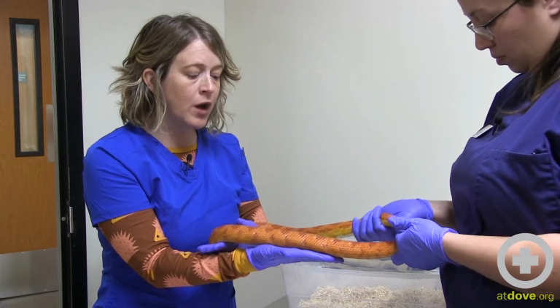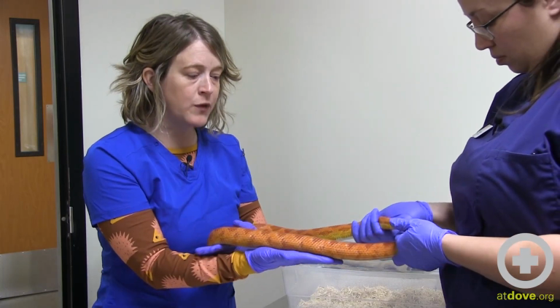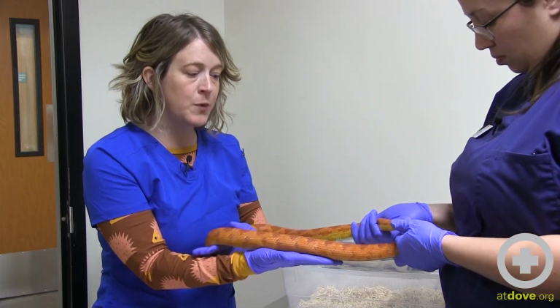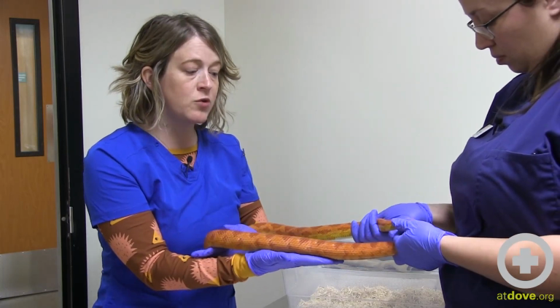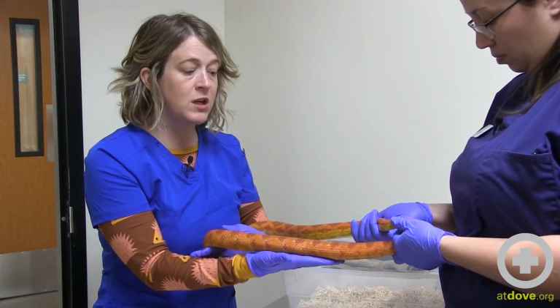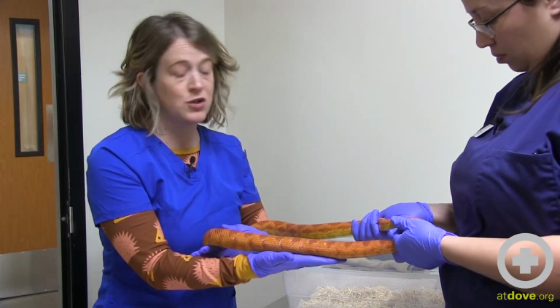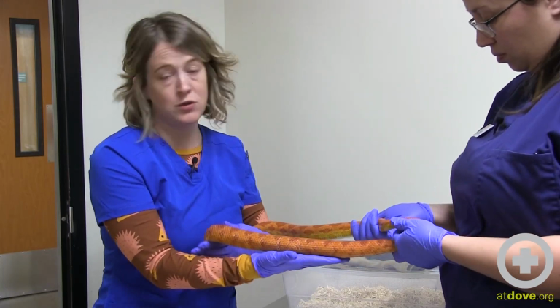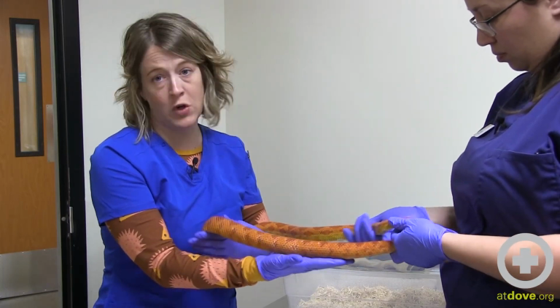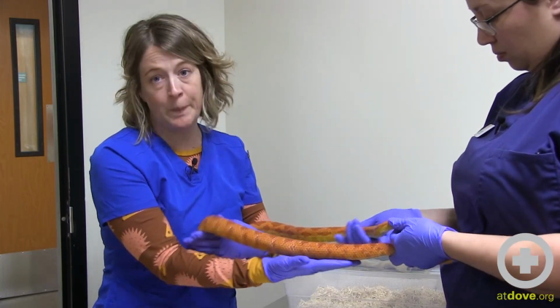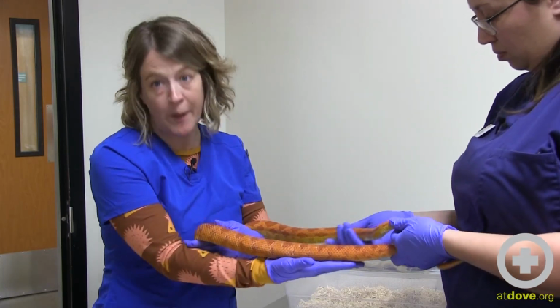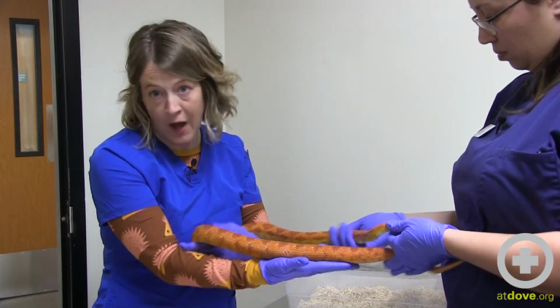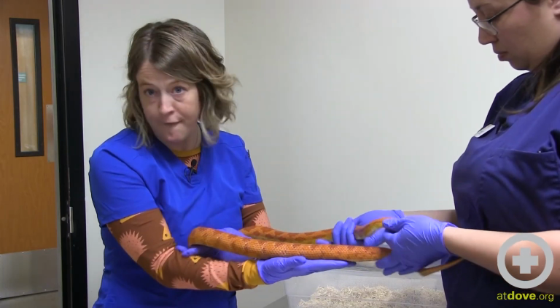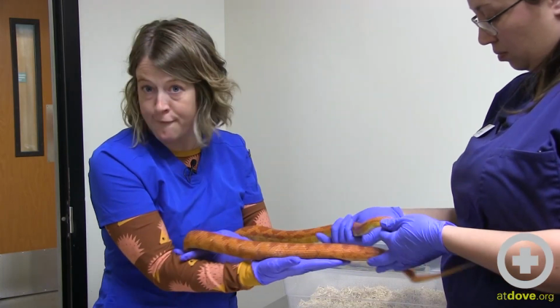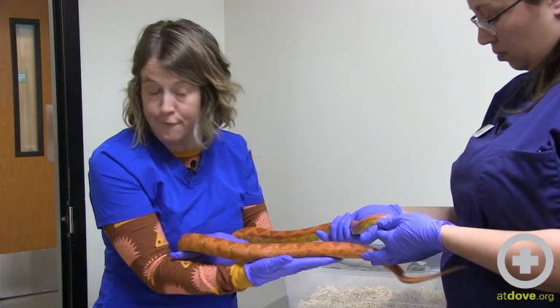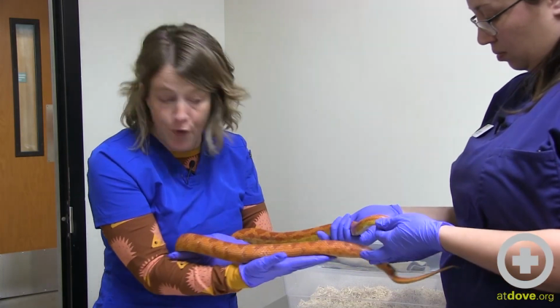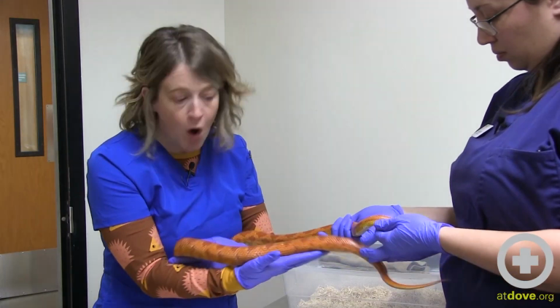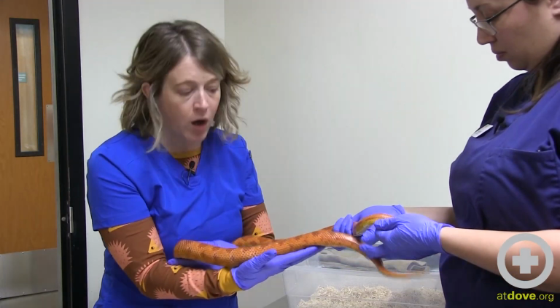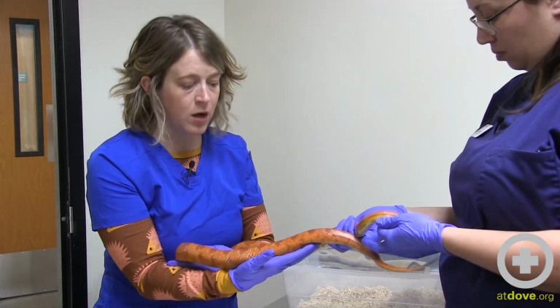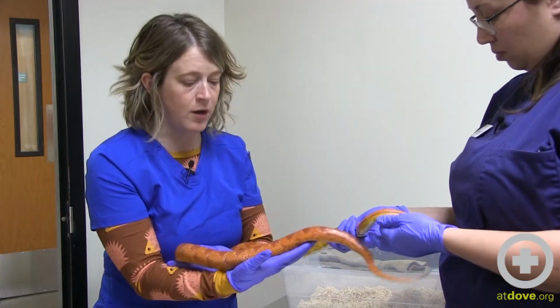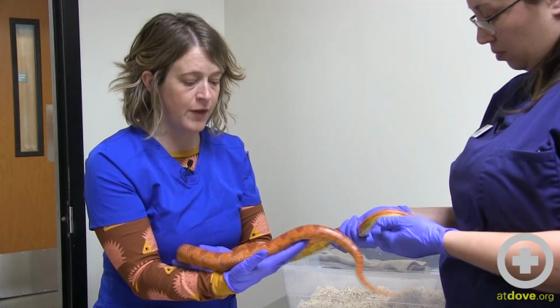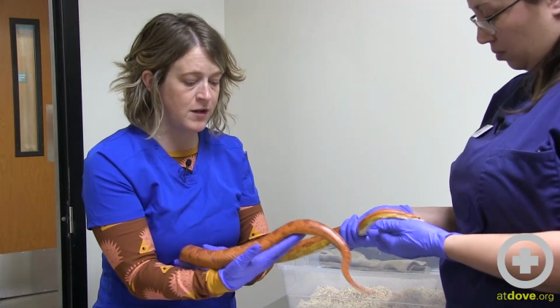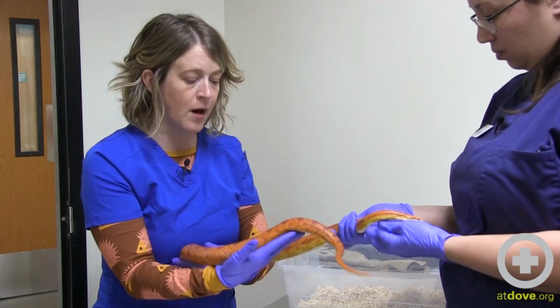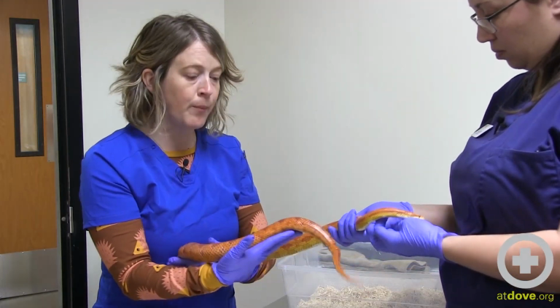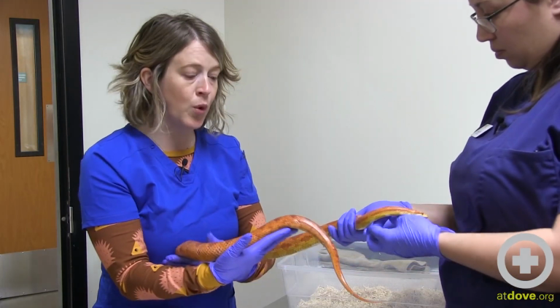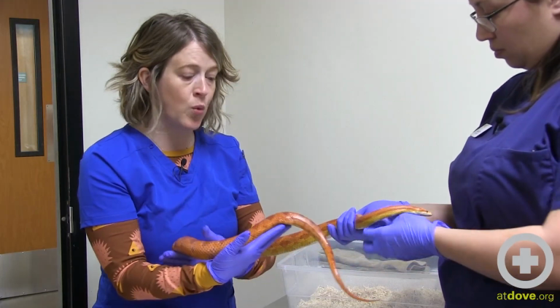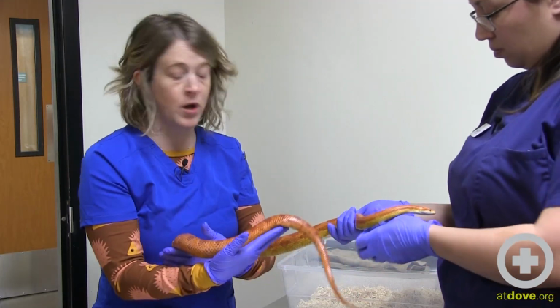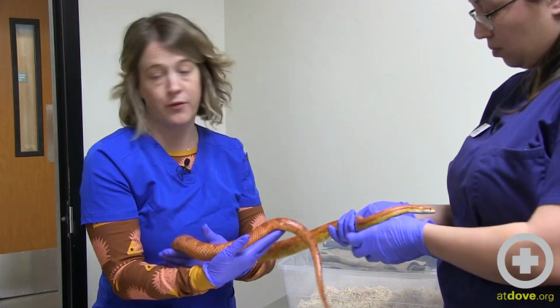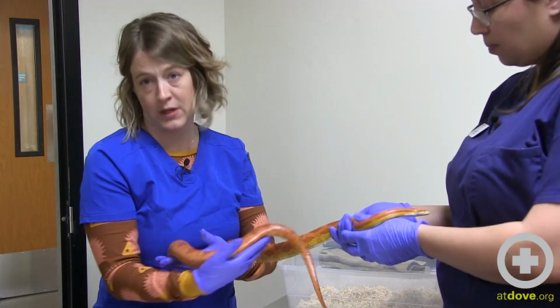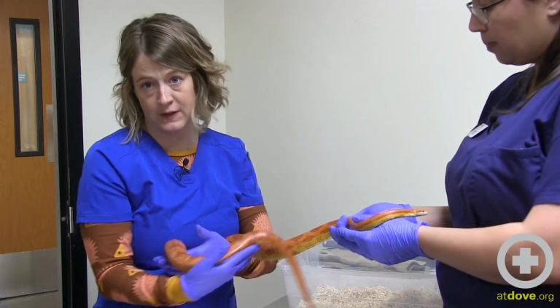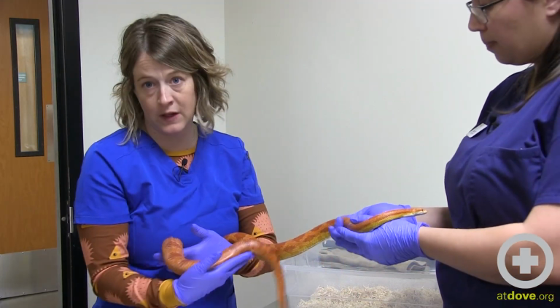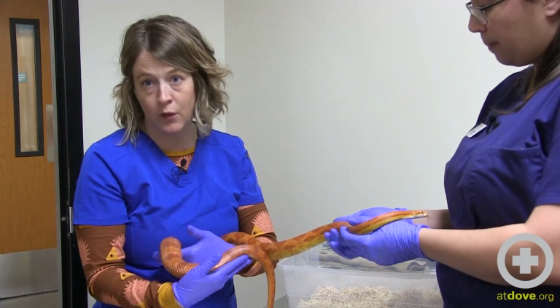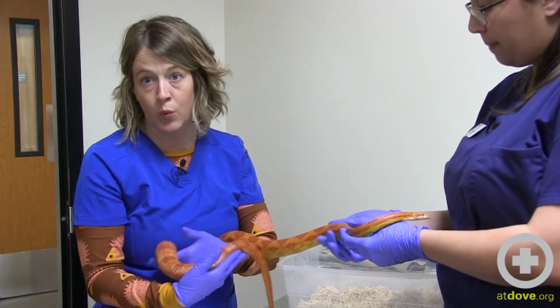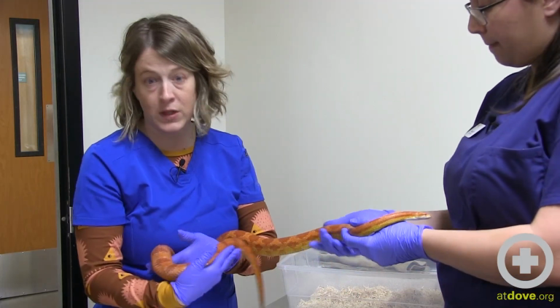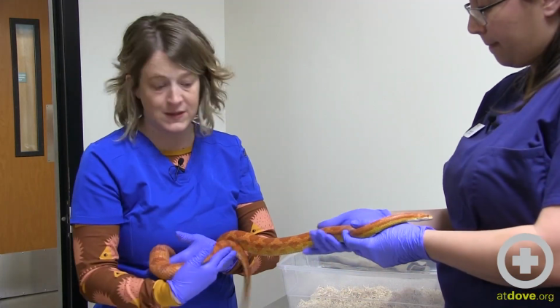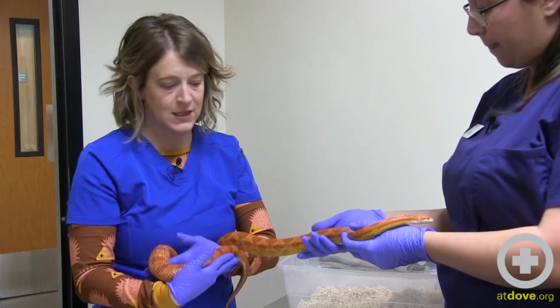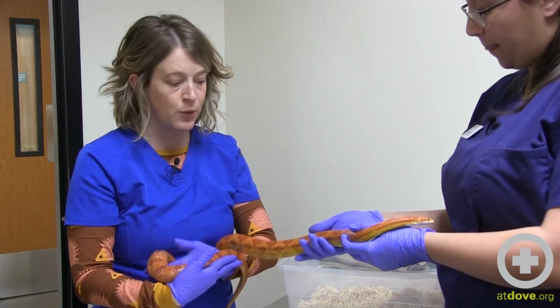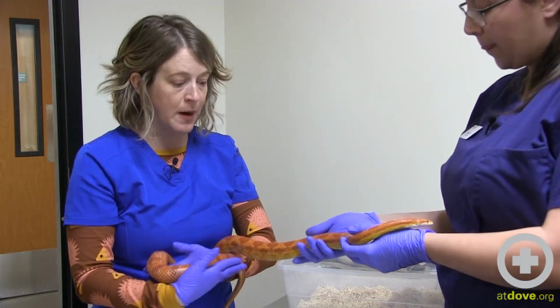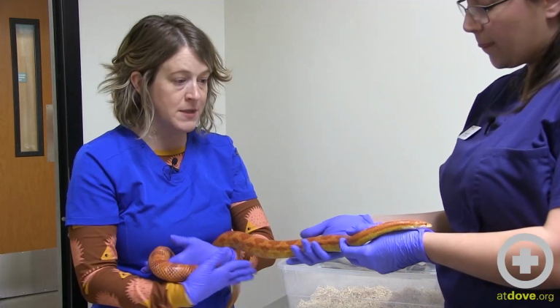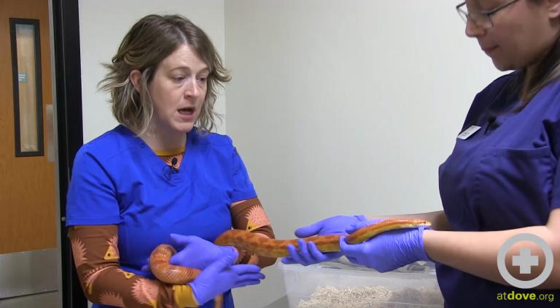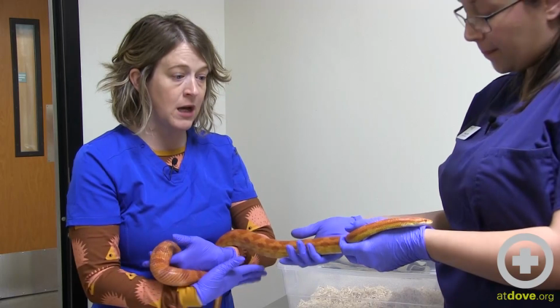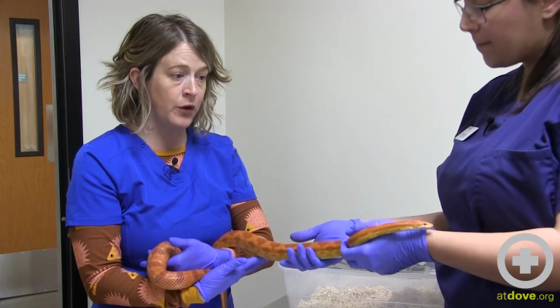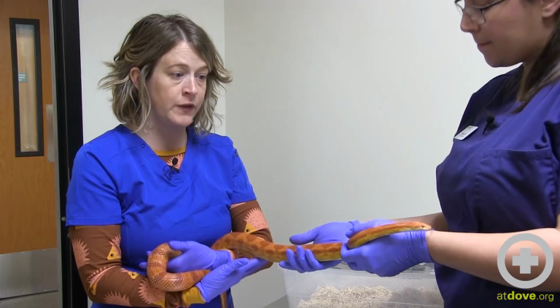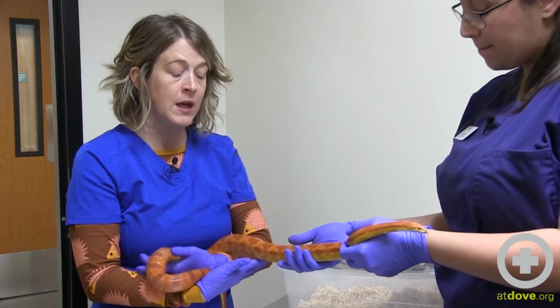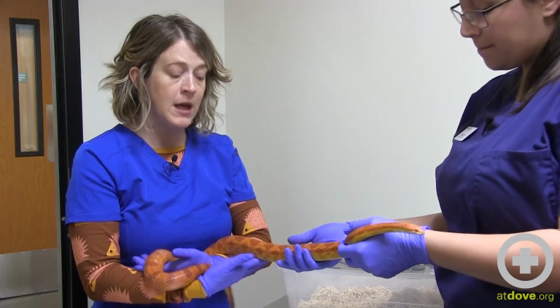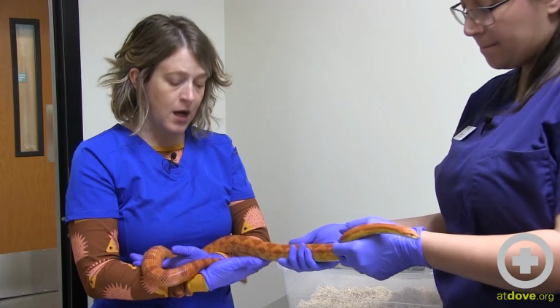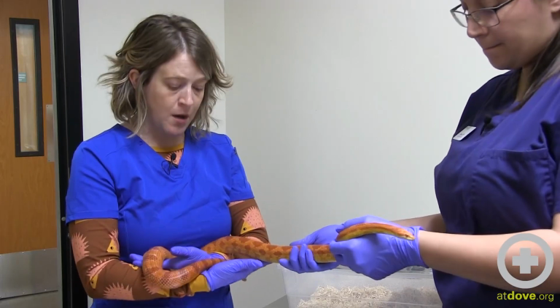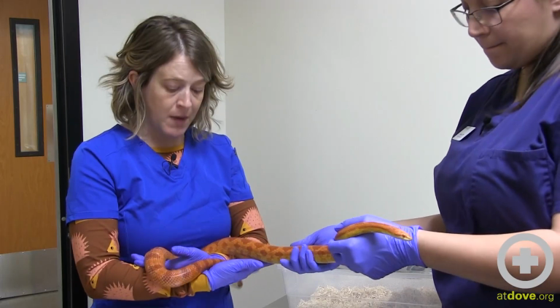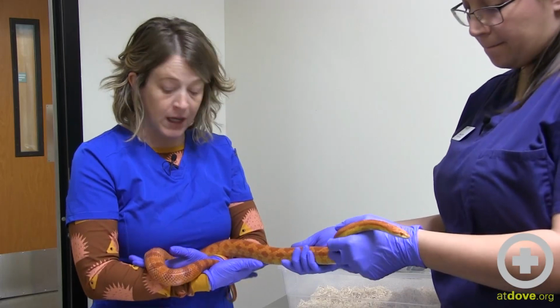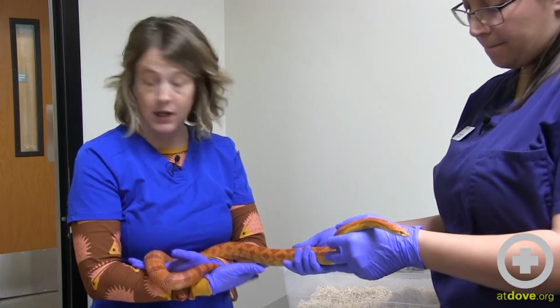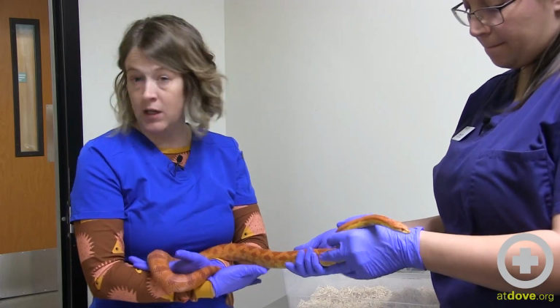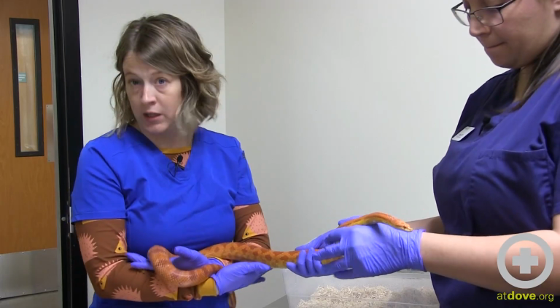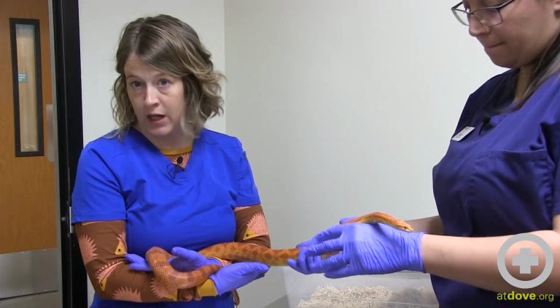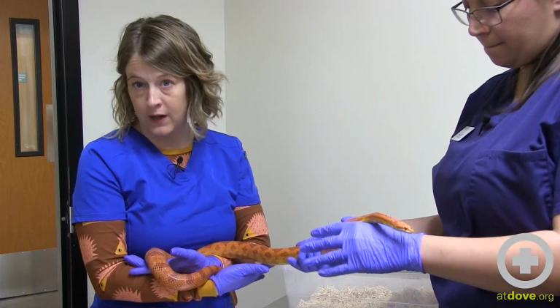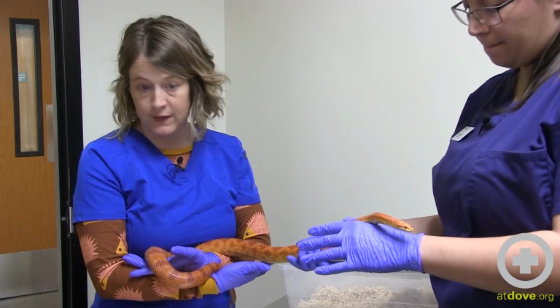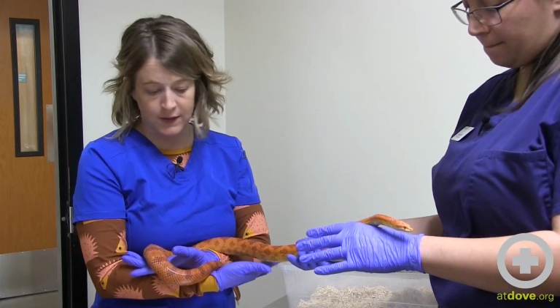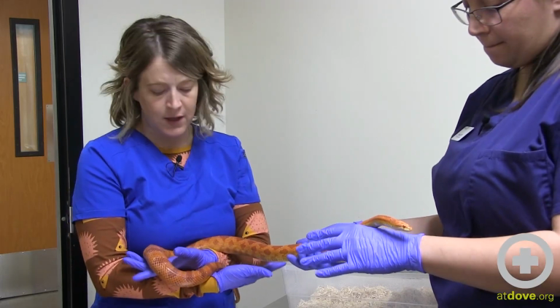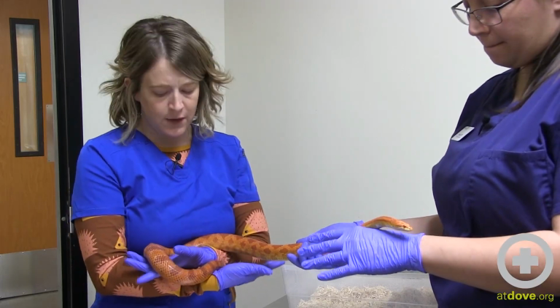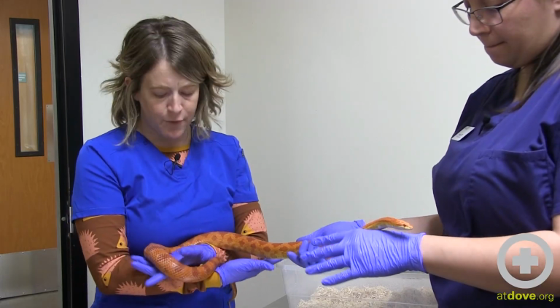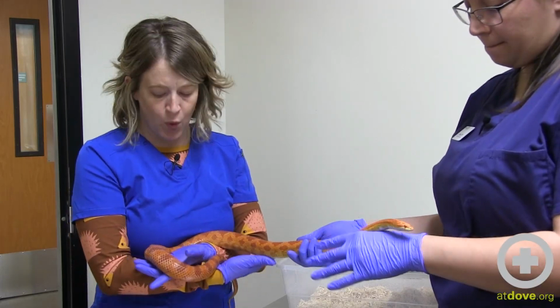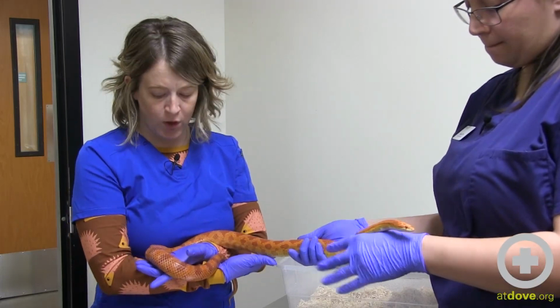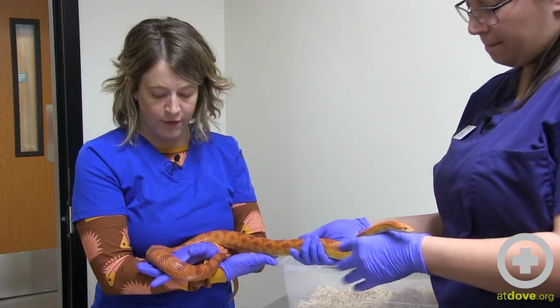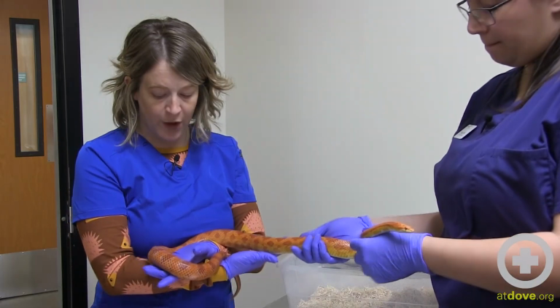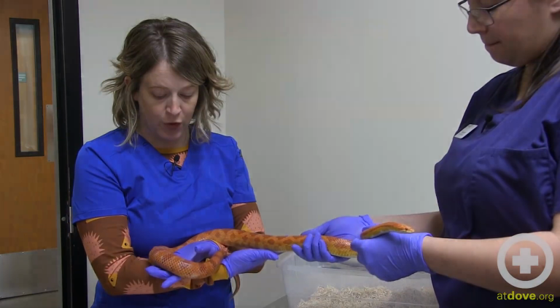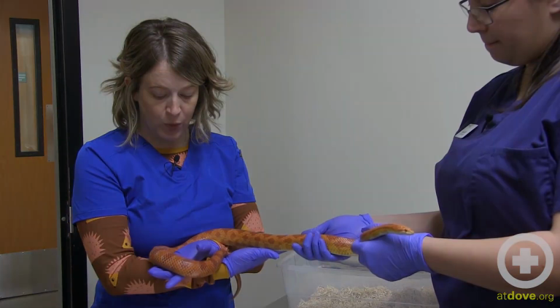Husbandry issues are by far the number one reason we see reptiles in clinics for evaluation.